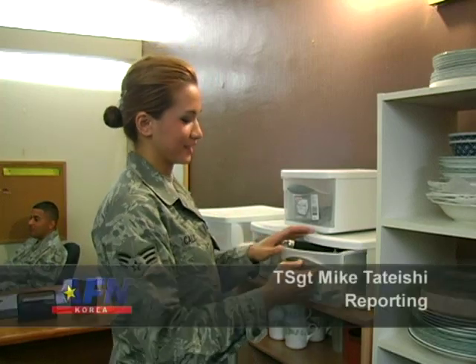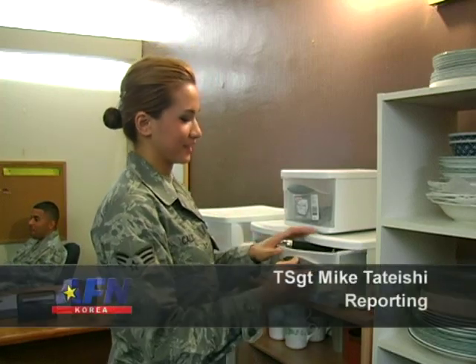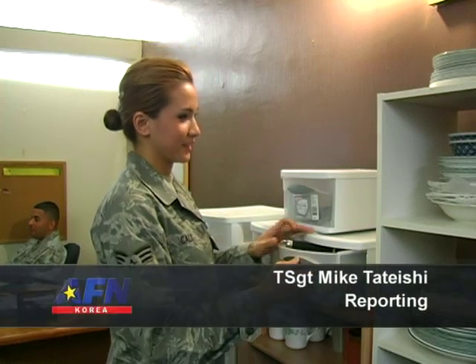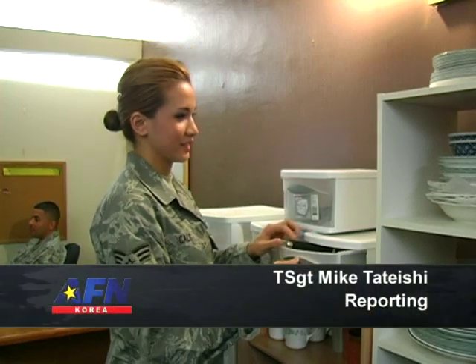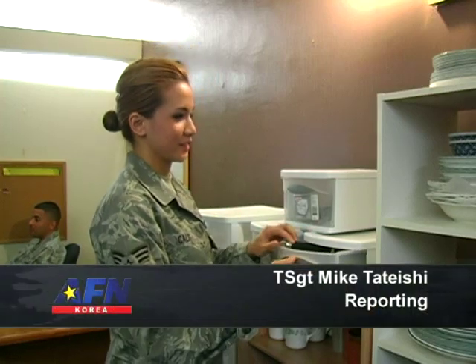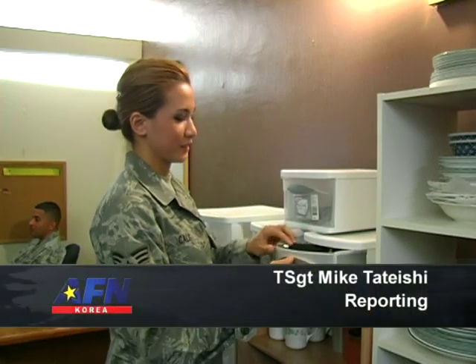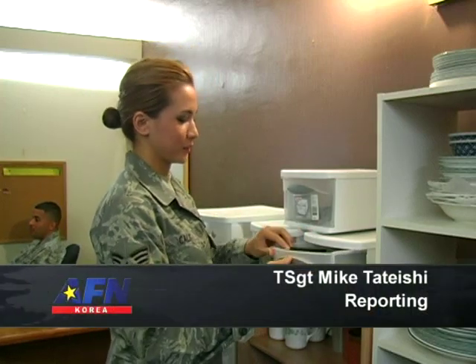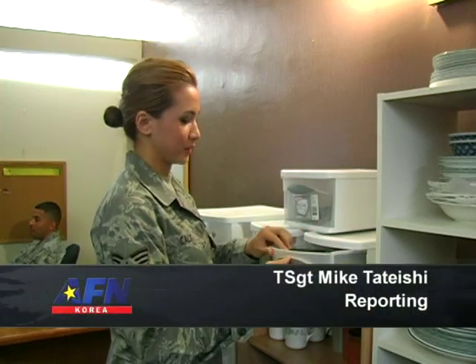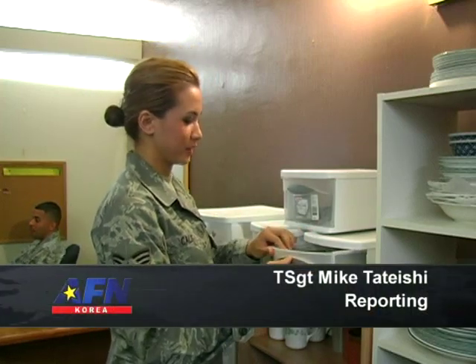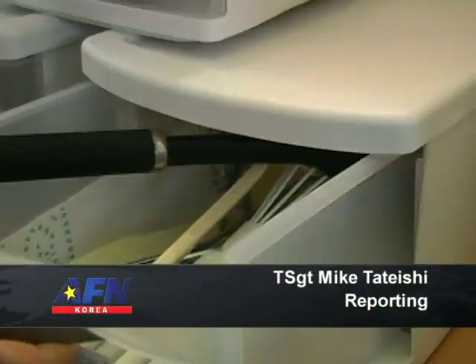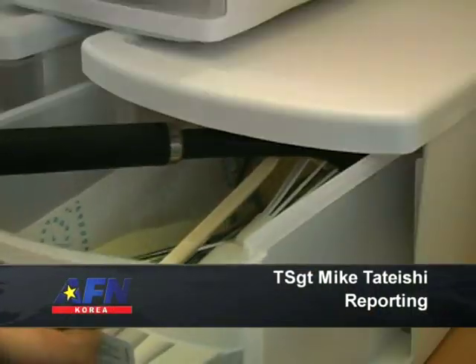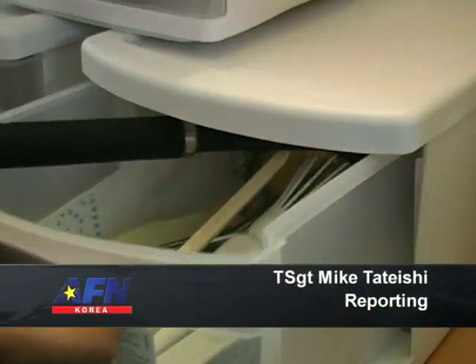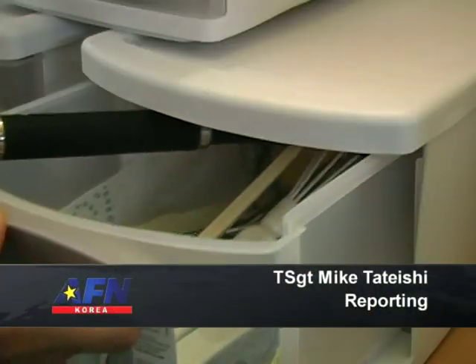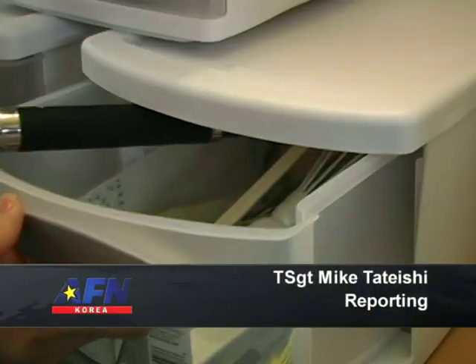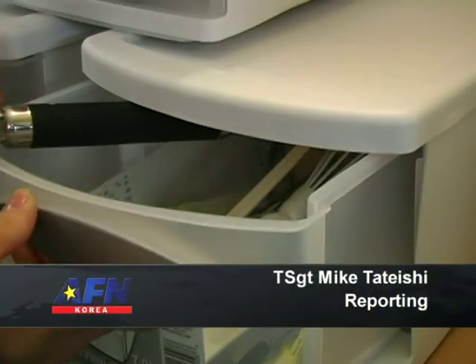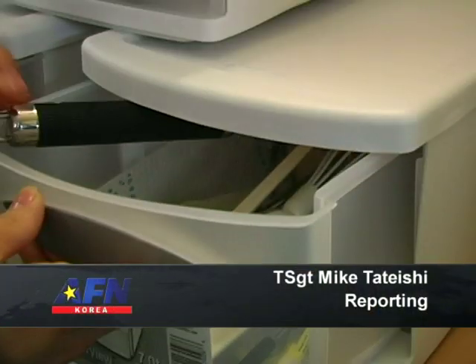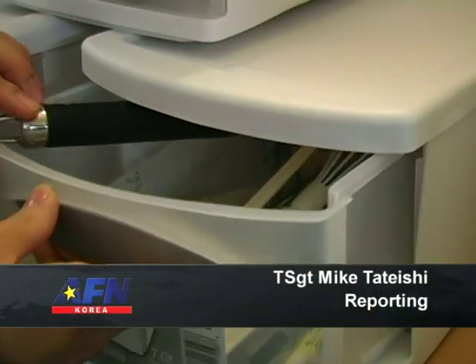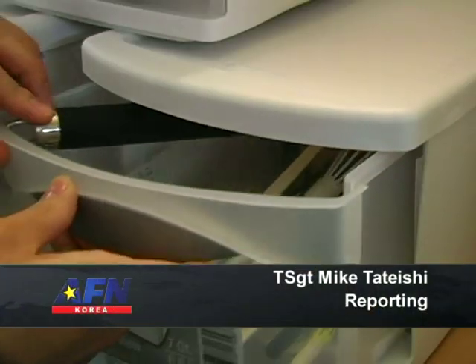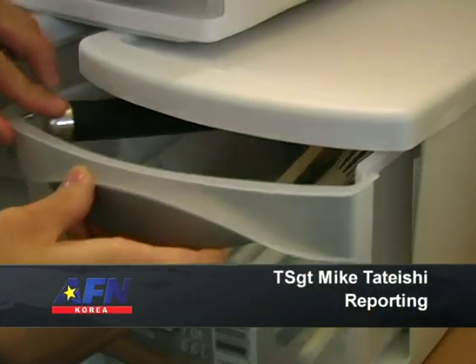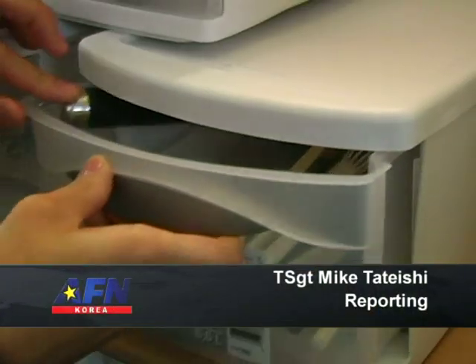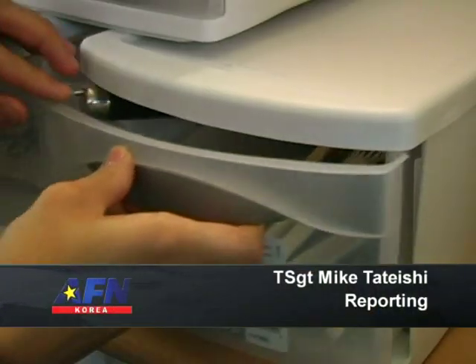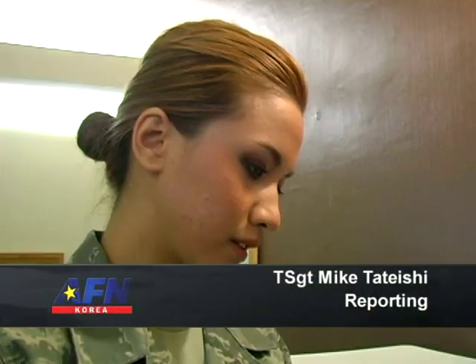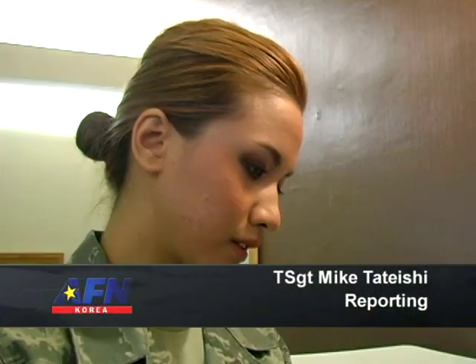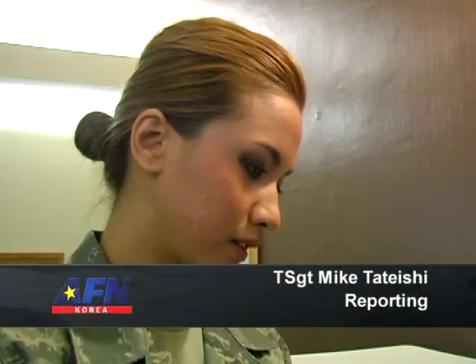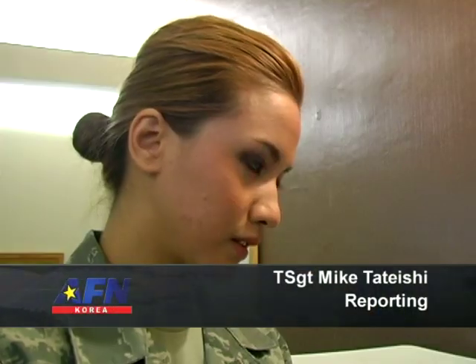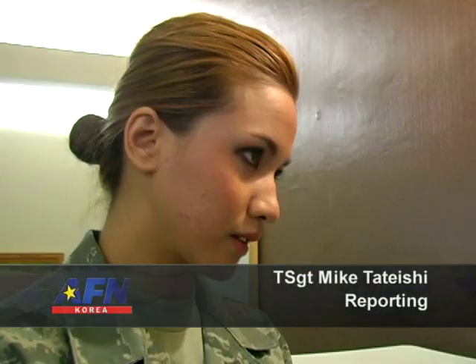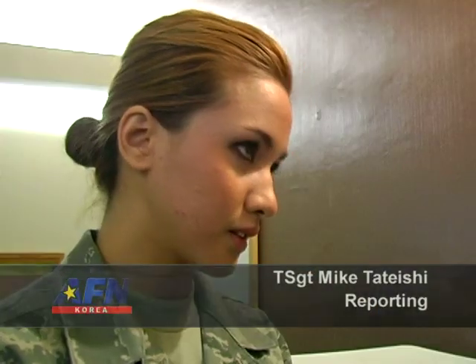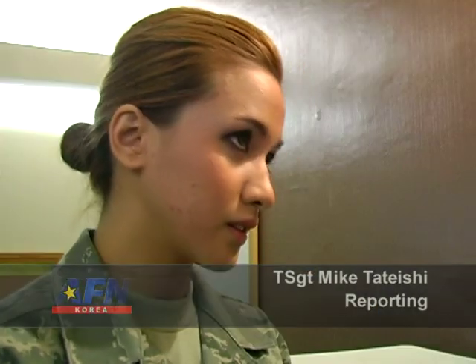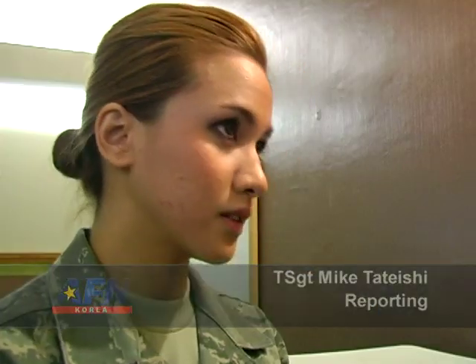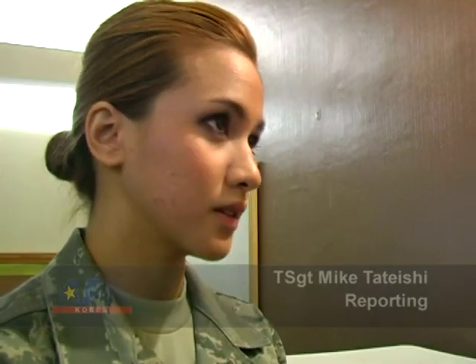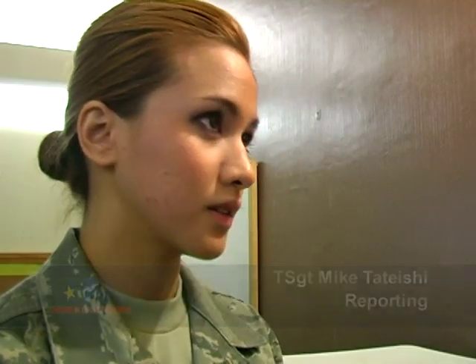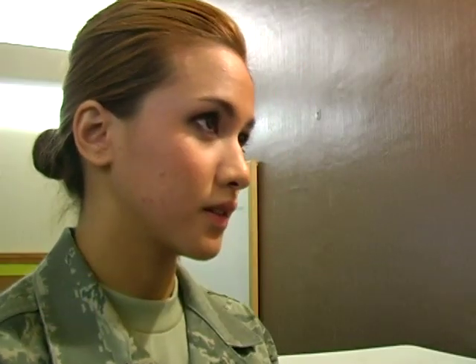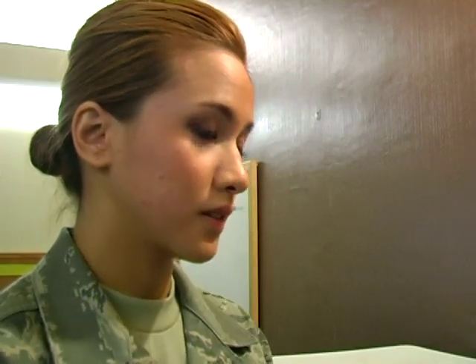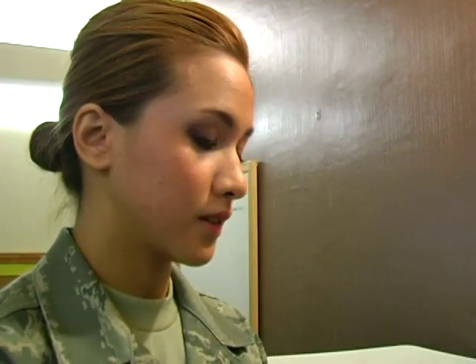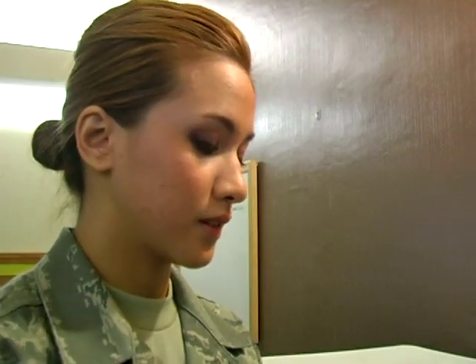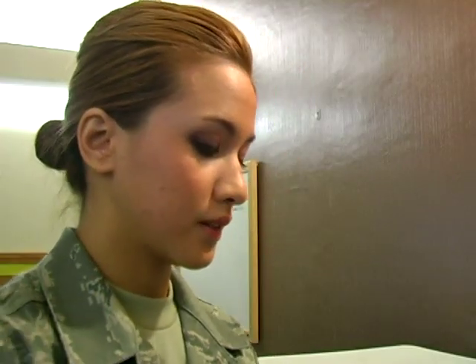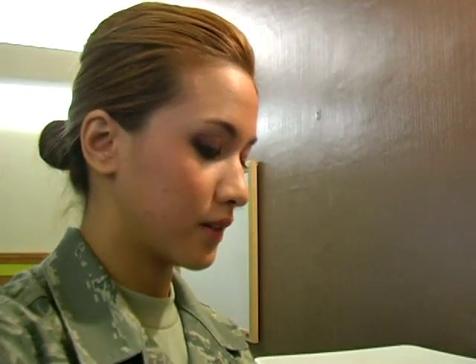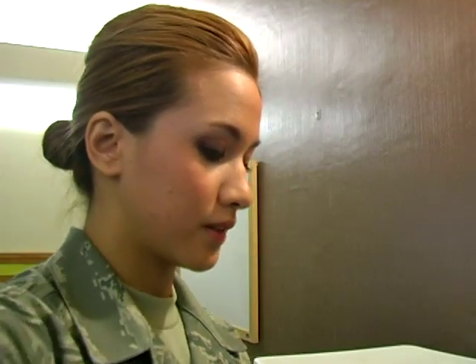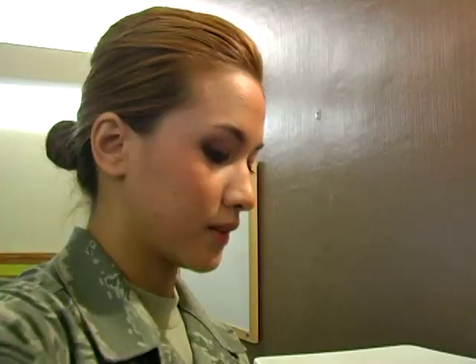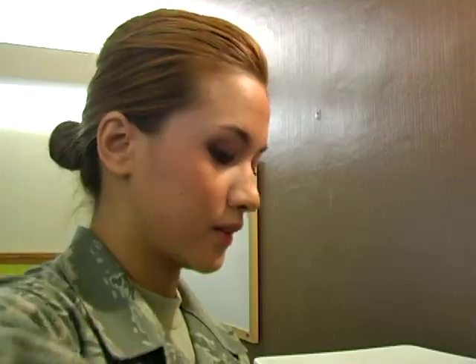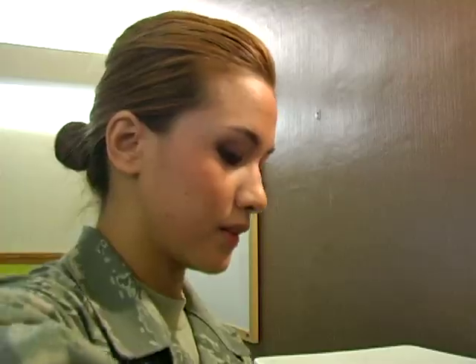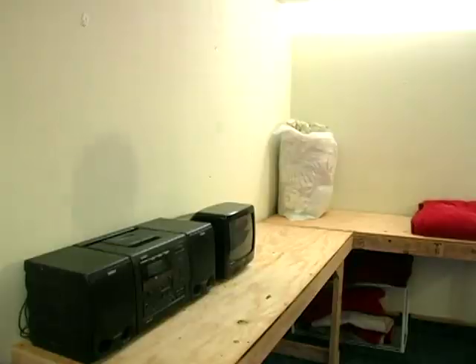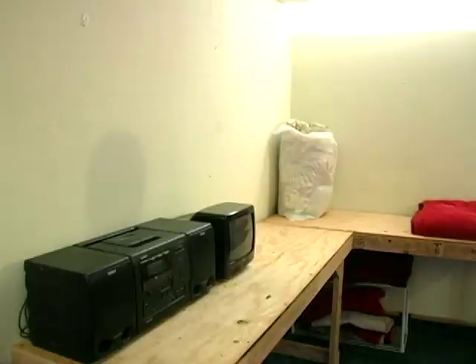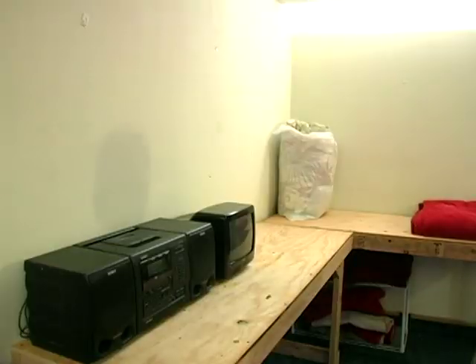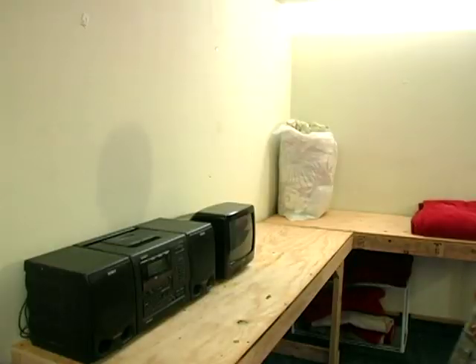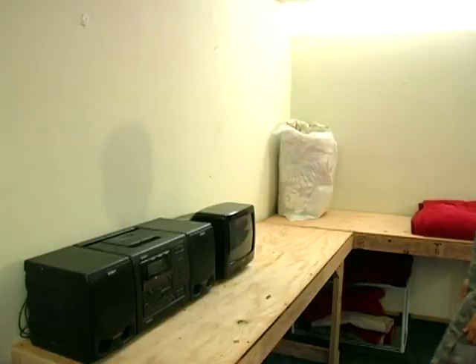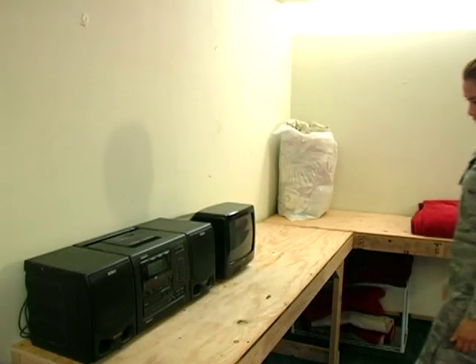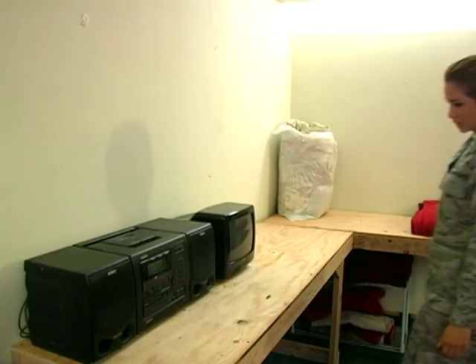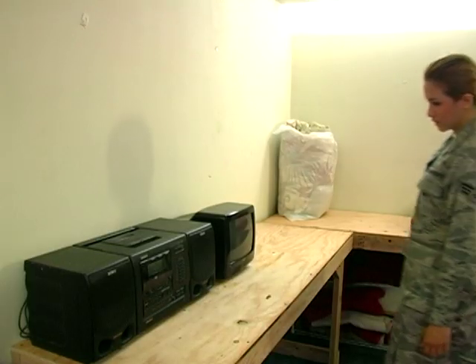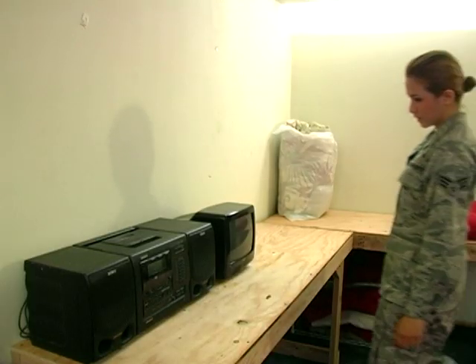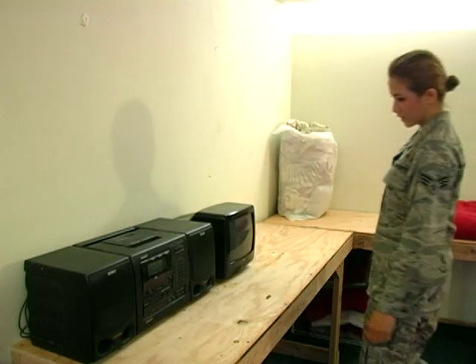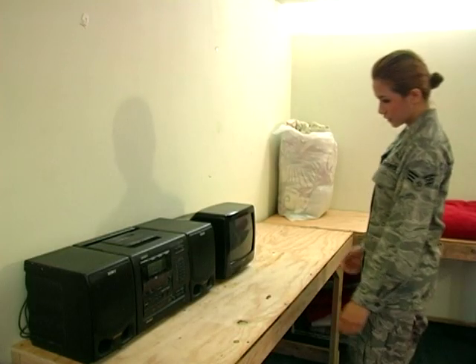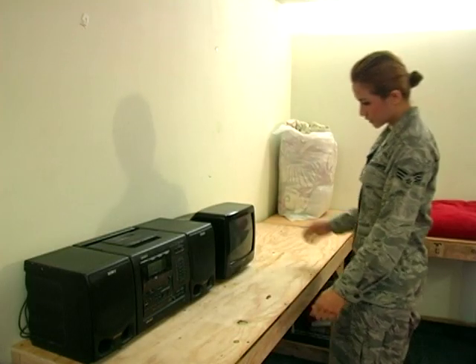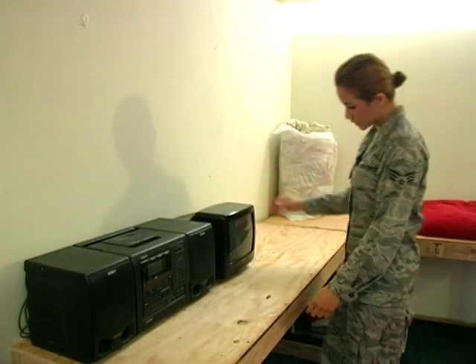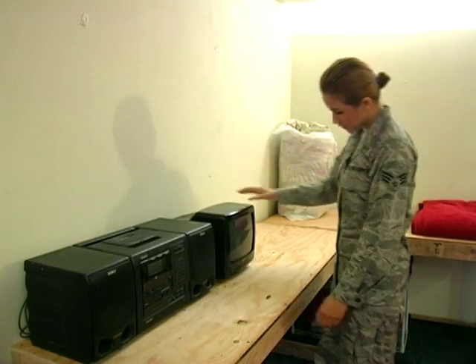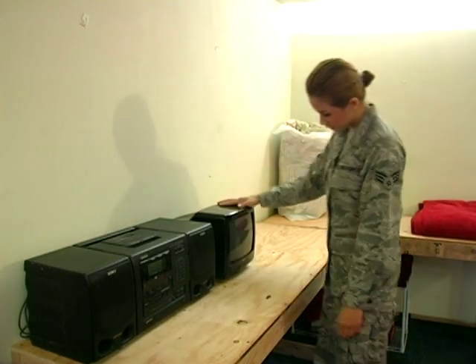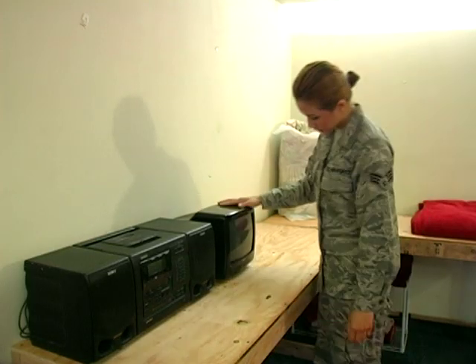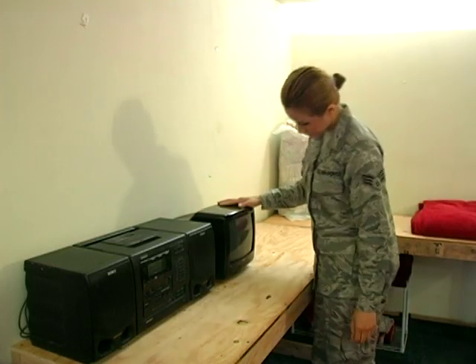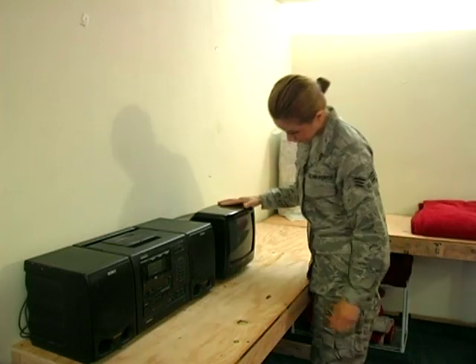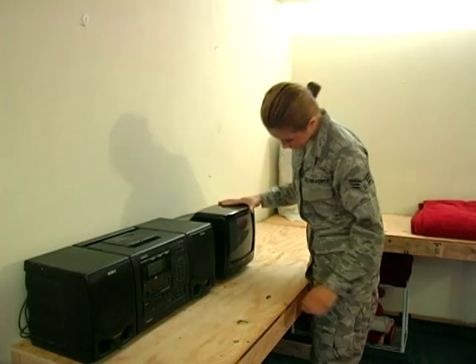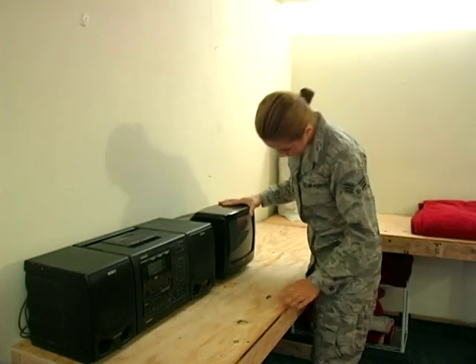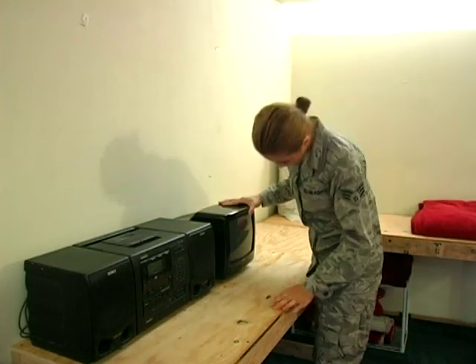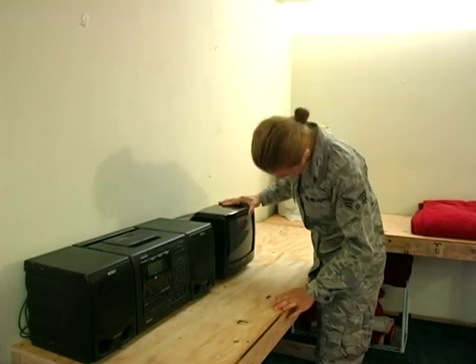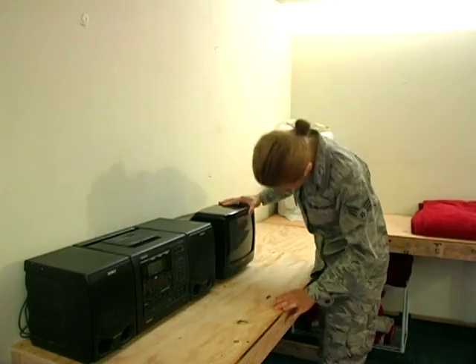Senior Airman Kalix is browsing the new Airman's Attic on Osan Air Base for items that could make her life a lot easier.